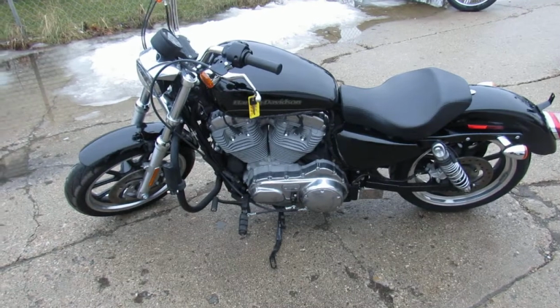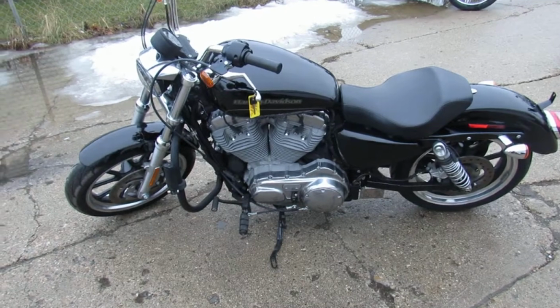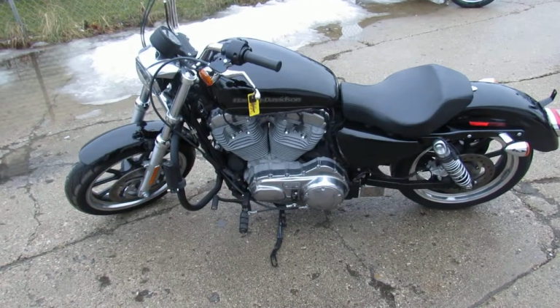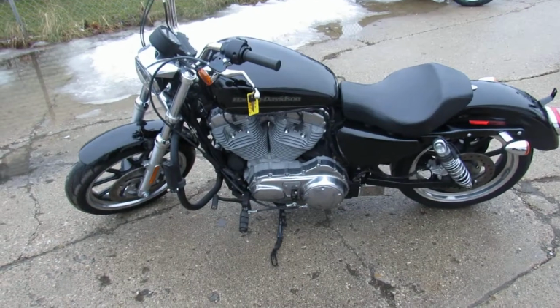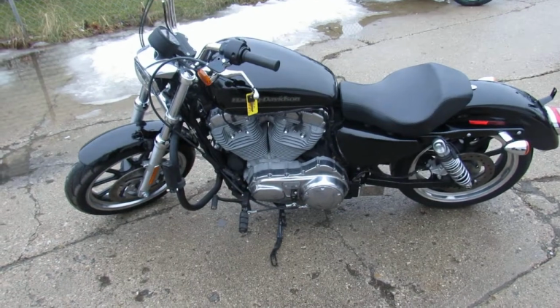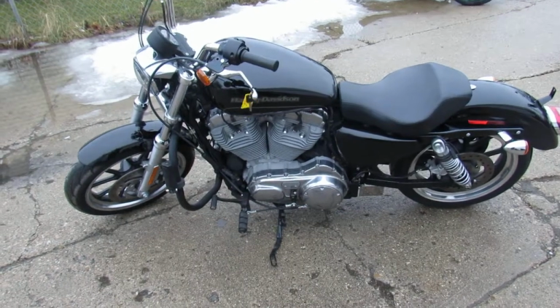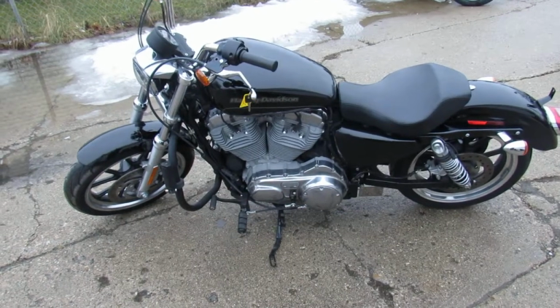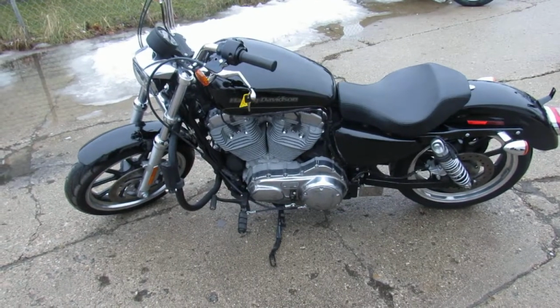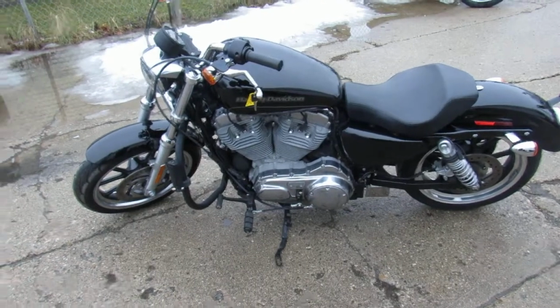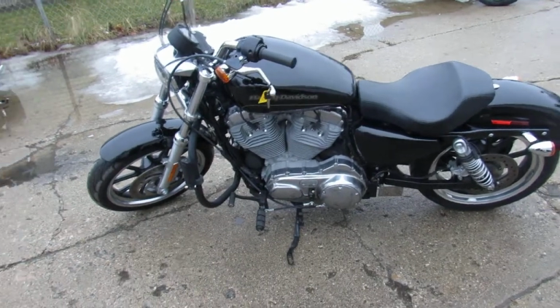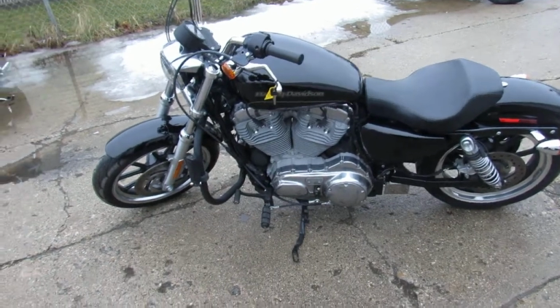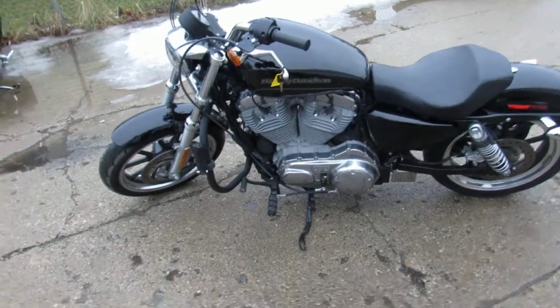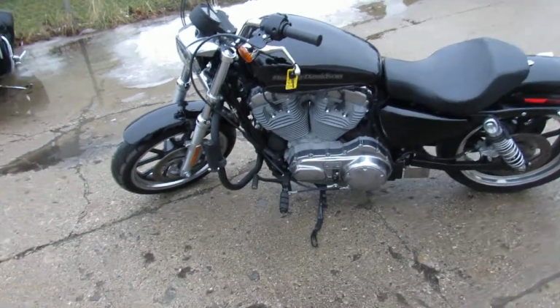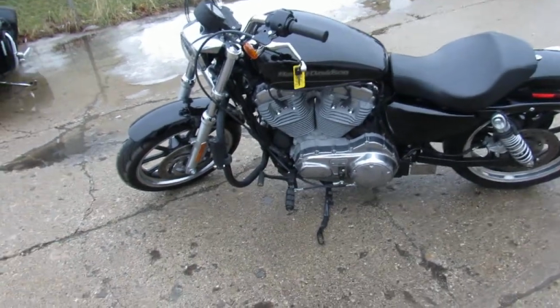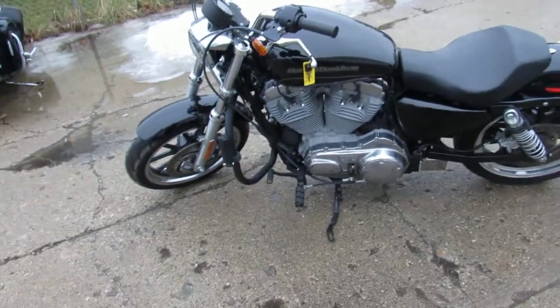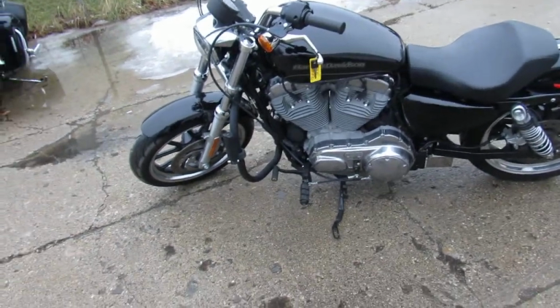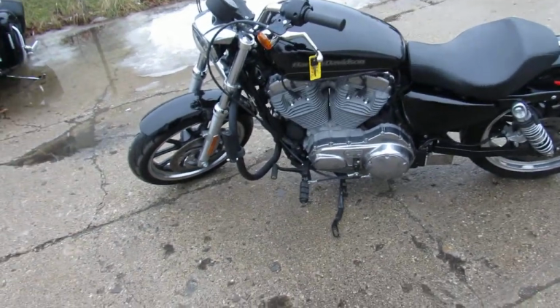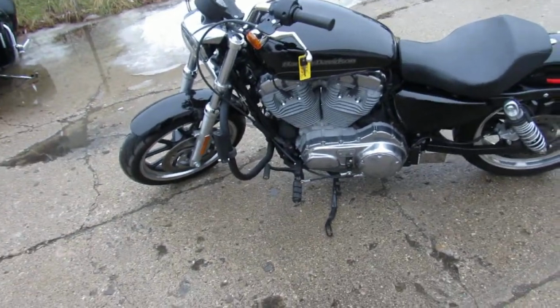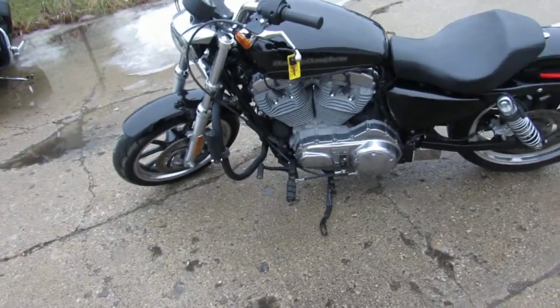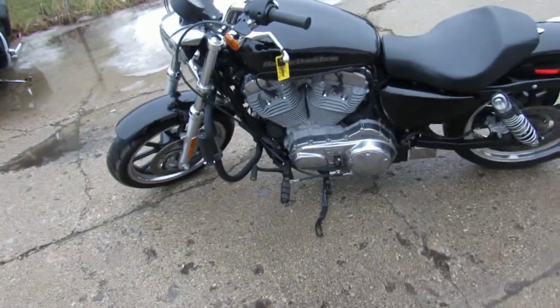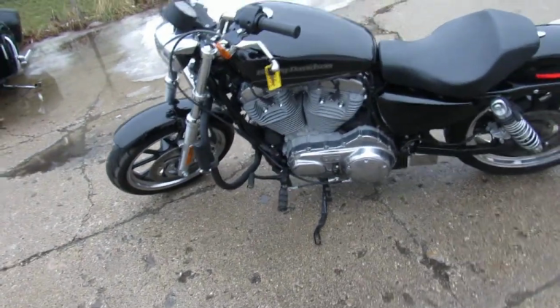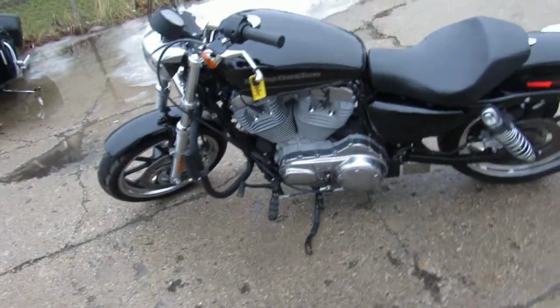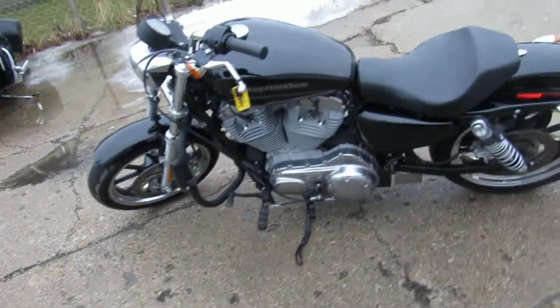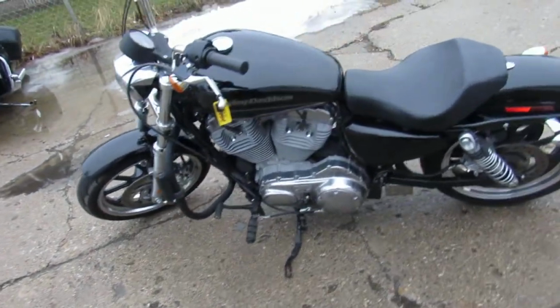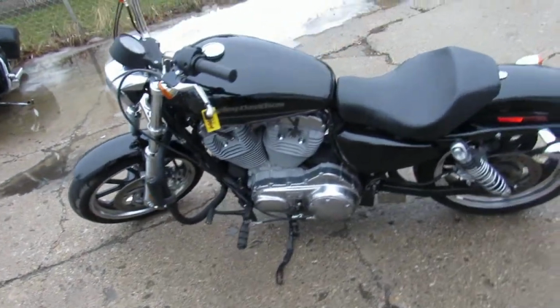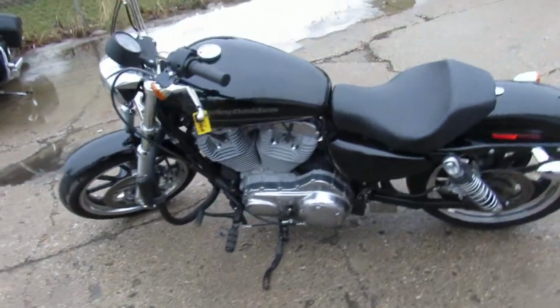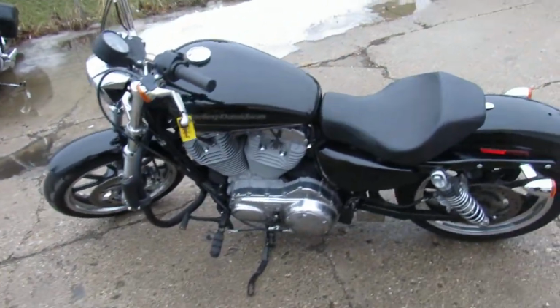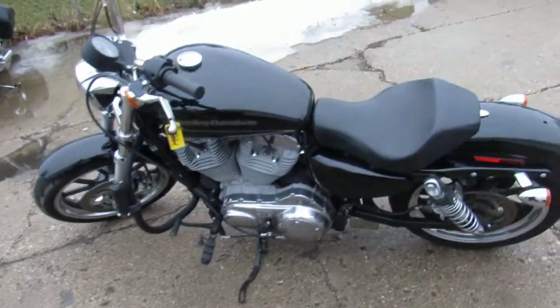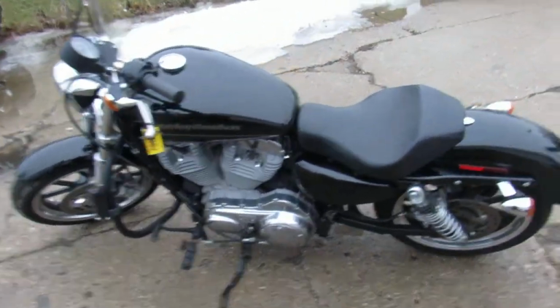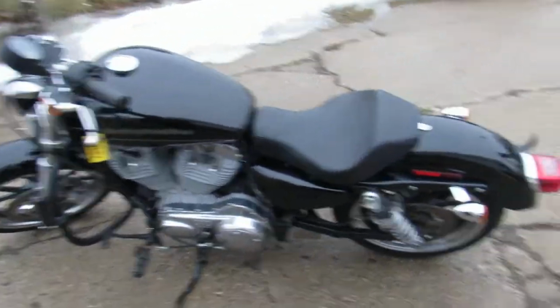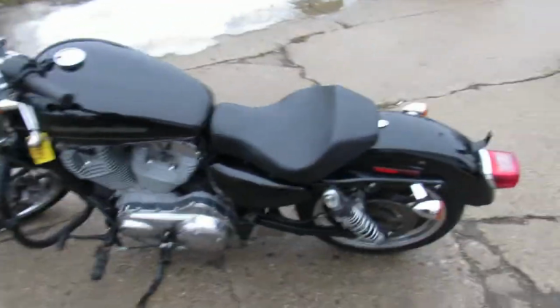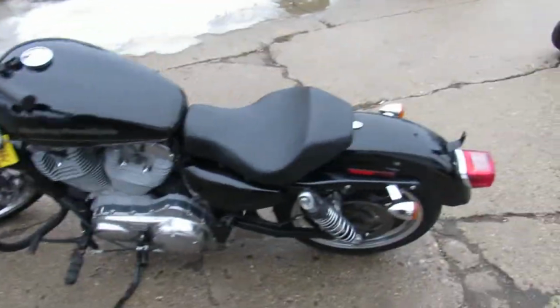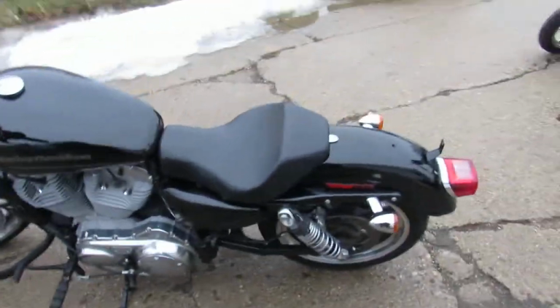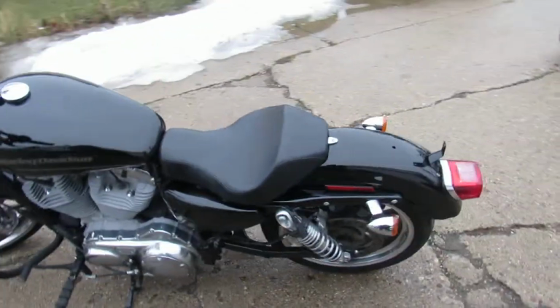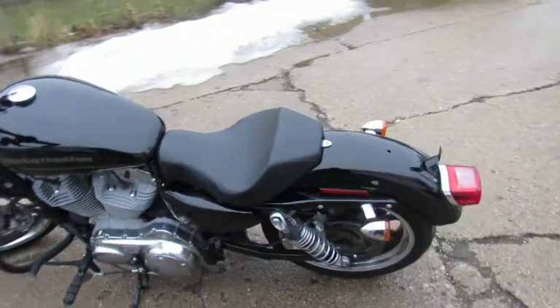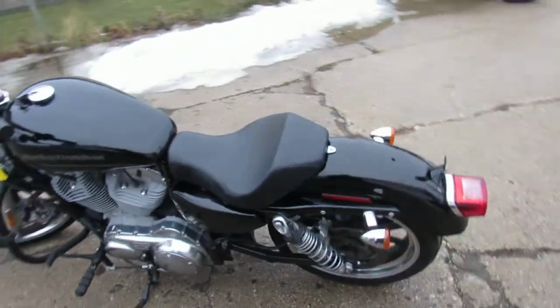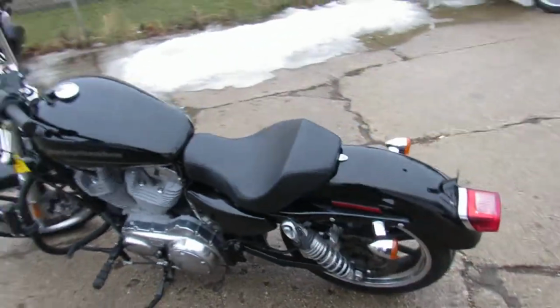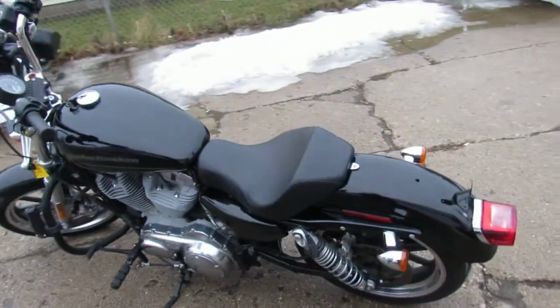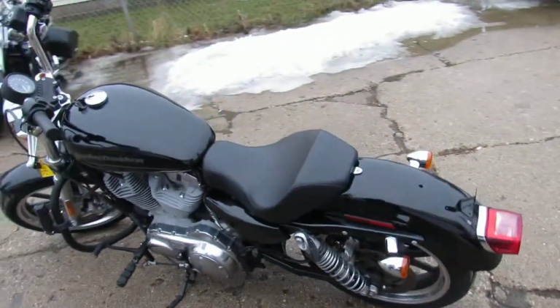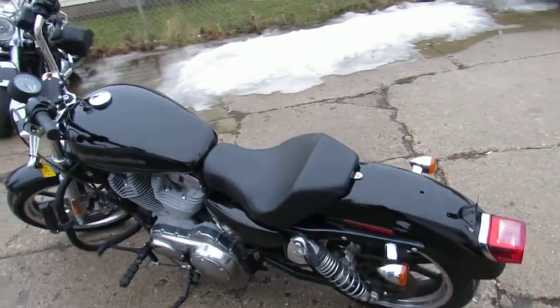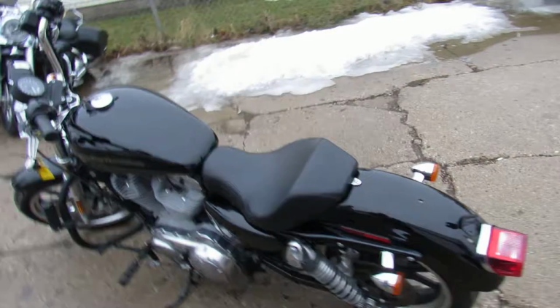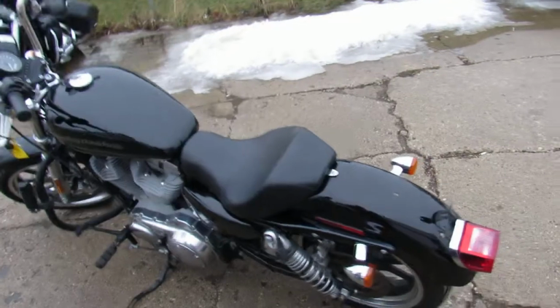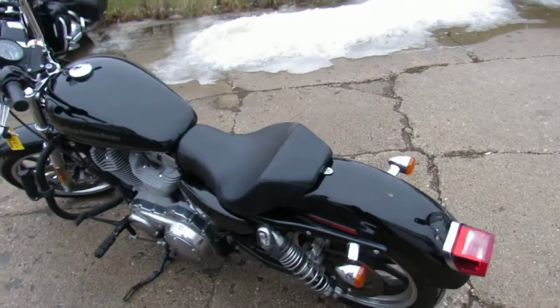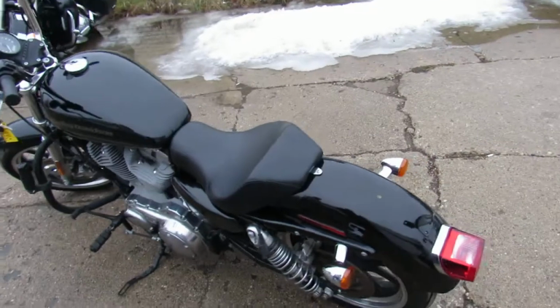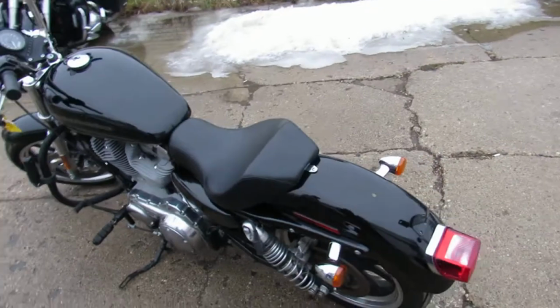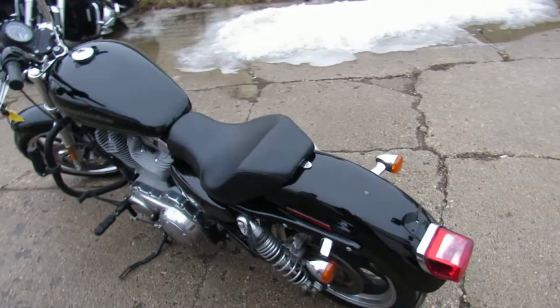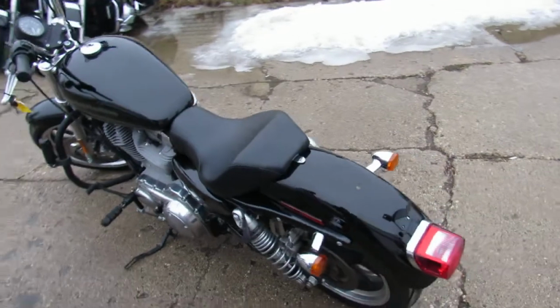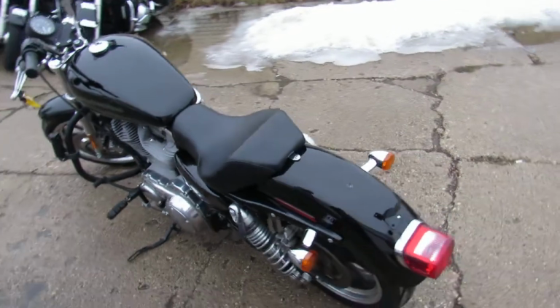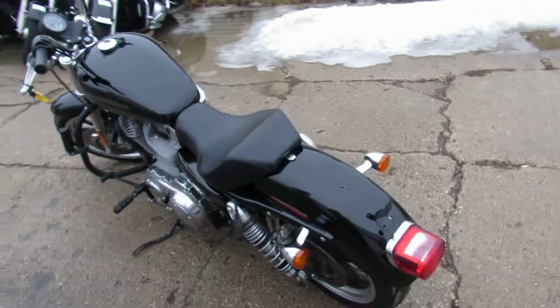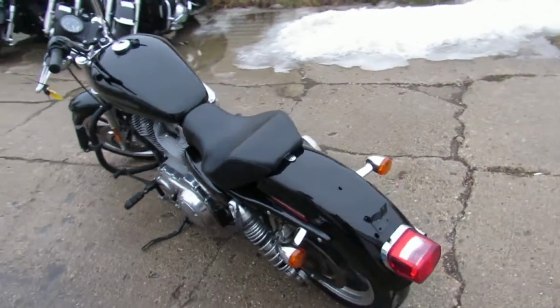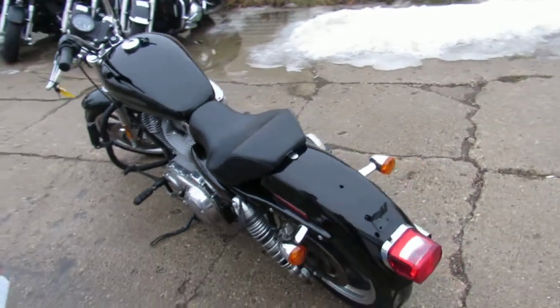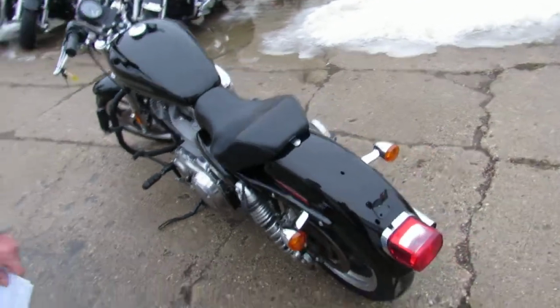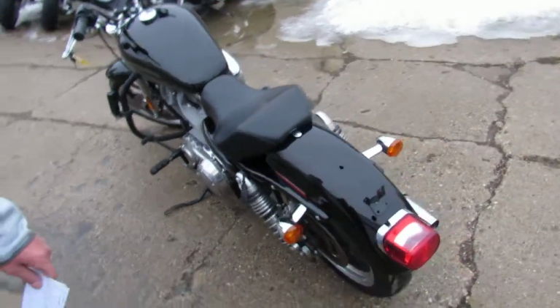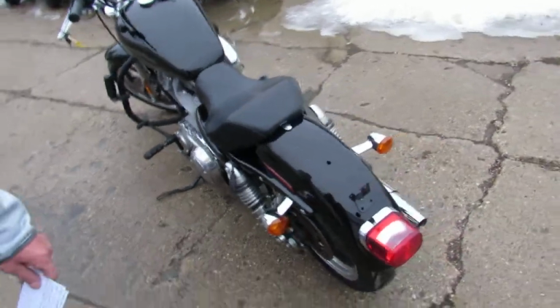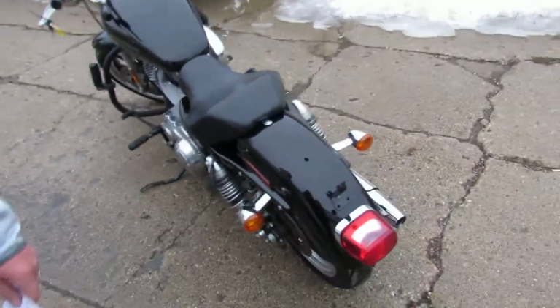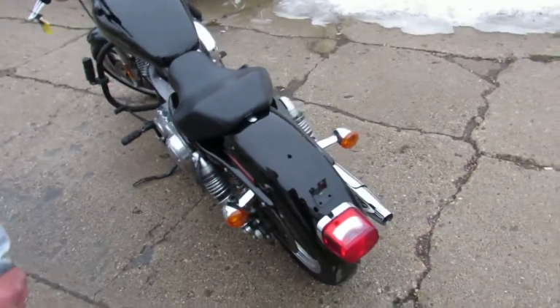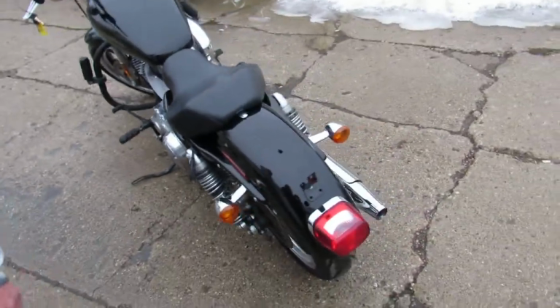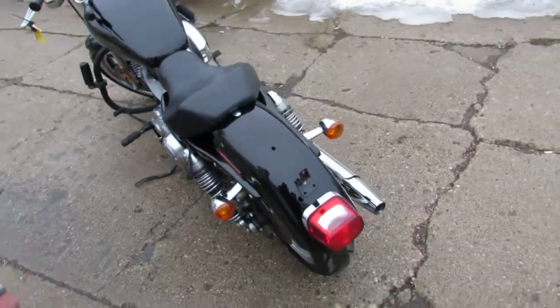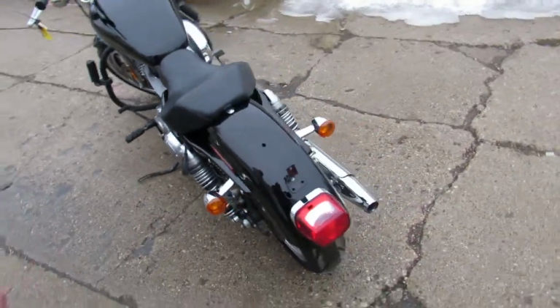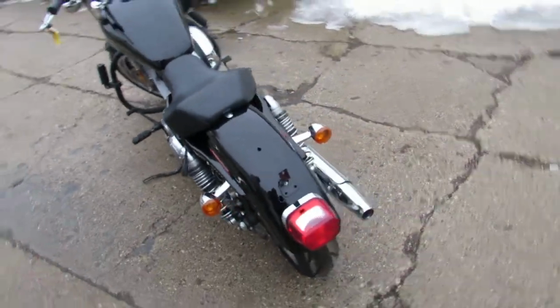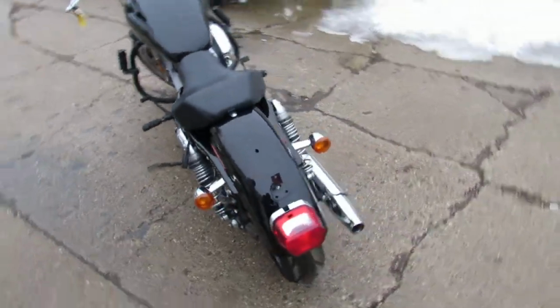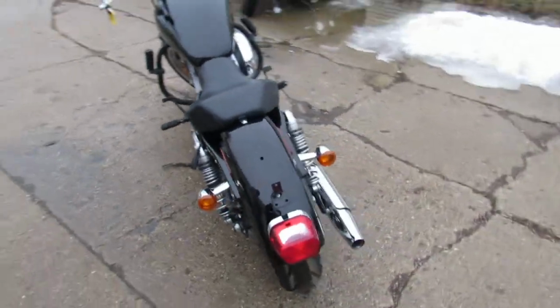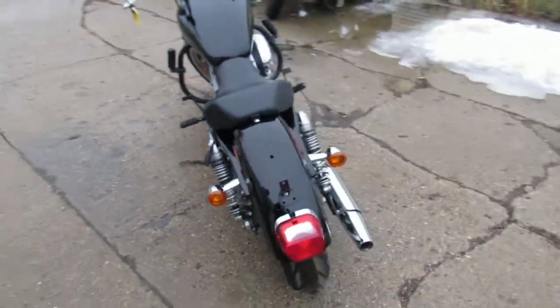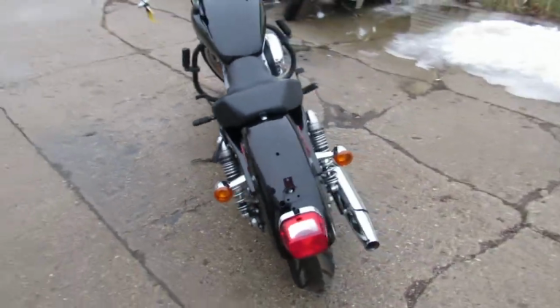Hey guys, Approval Powersports here. It's a warm day out — what did we hit, Drew? 55 degrees today. So riding's right around the corner.